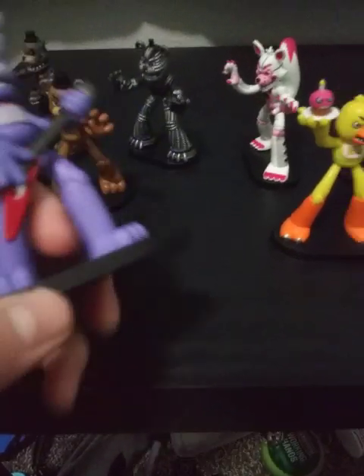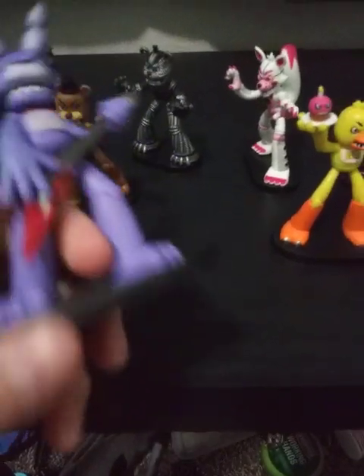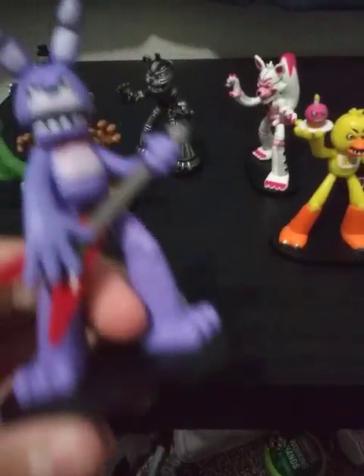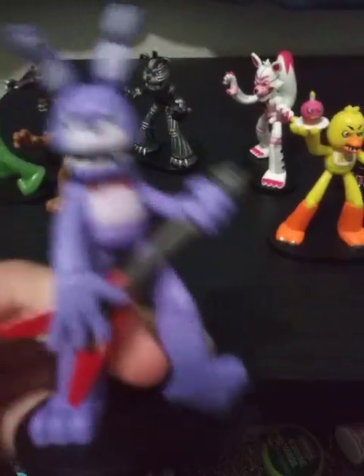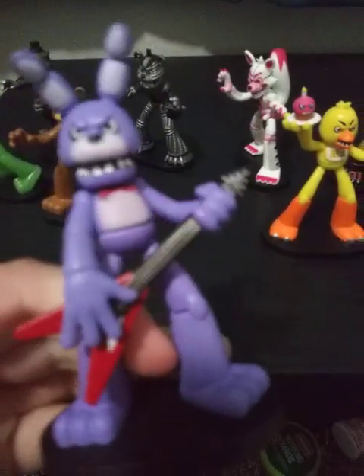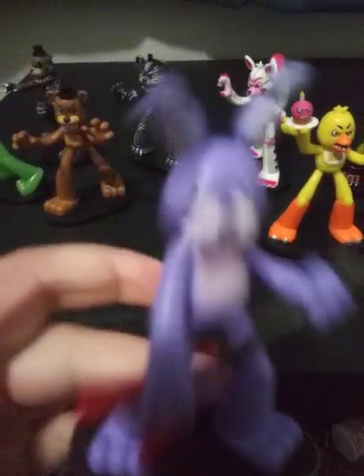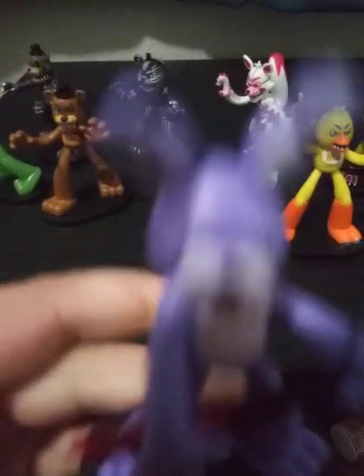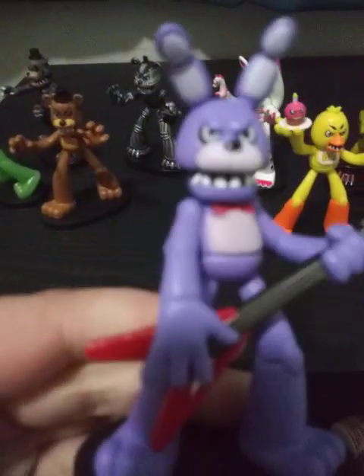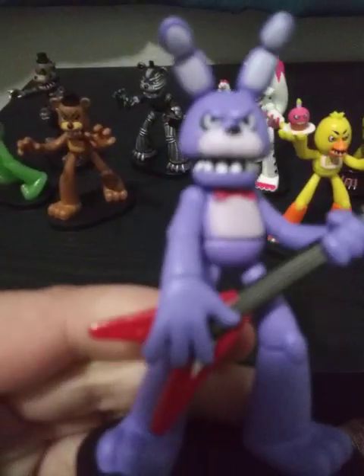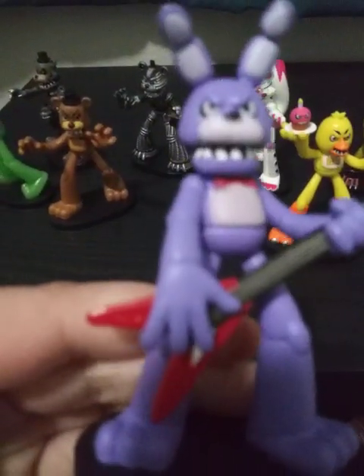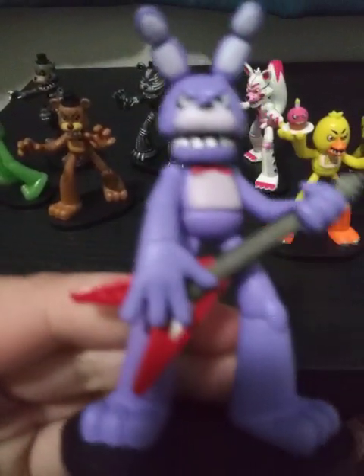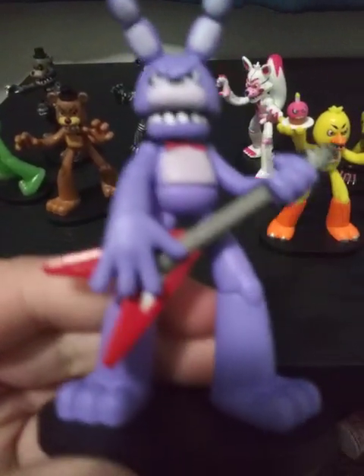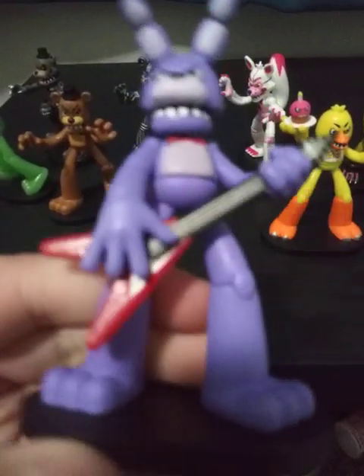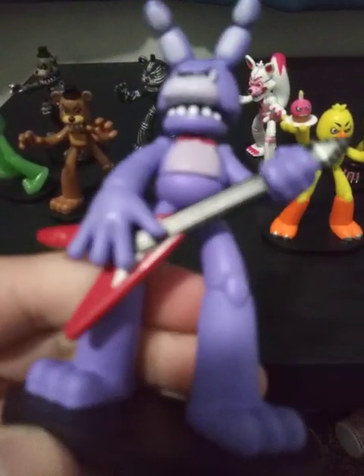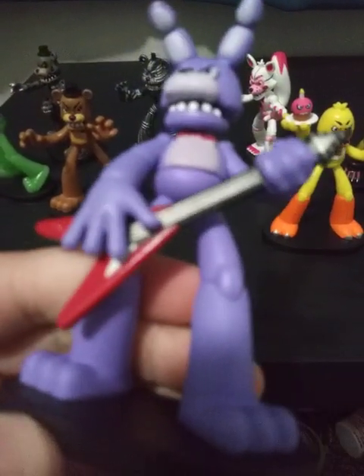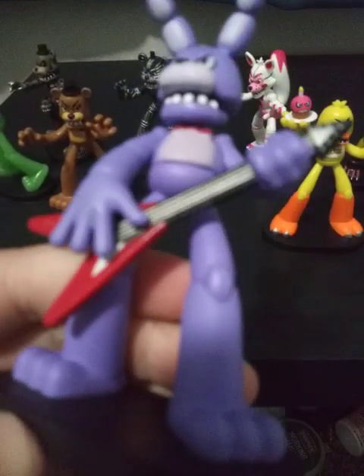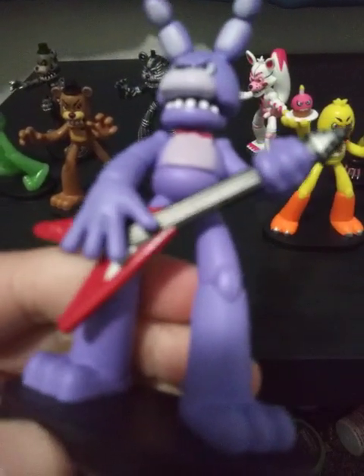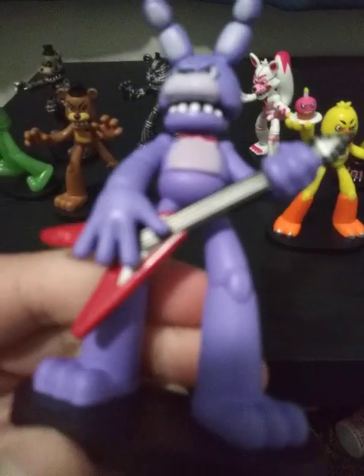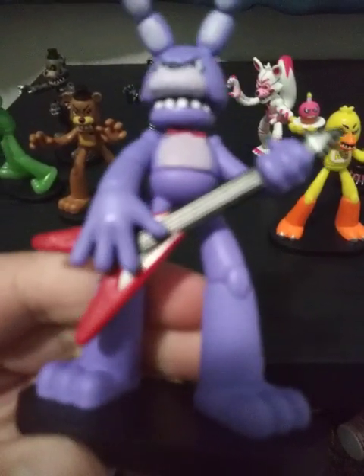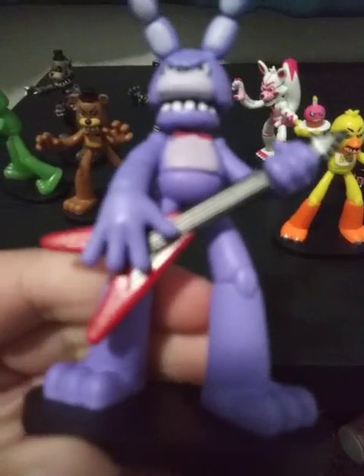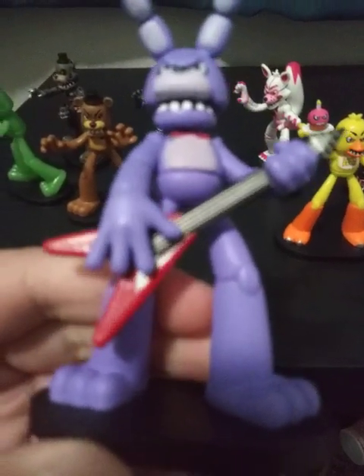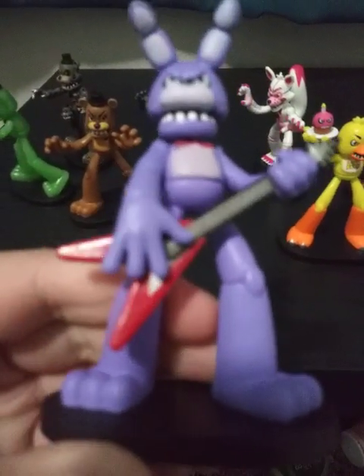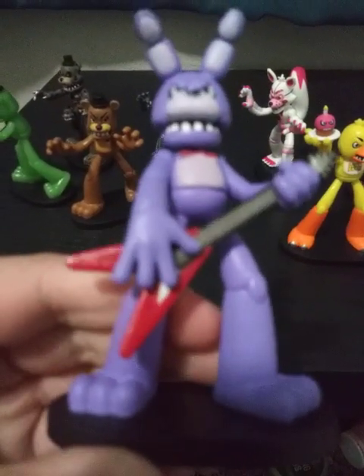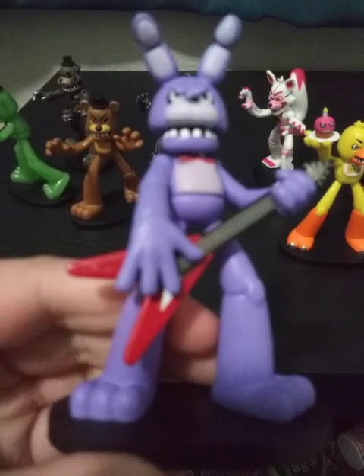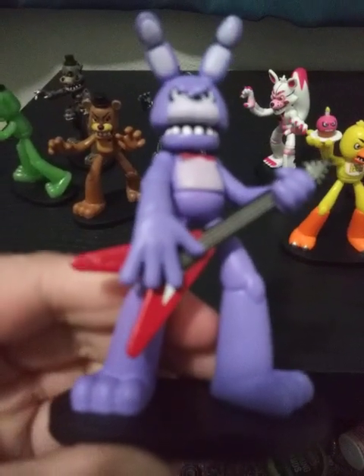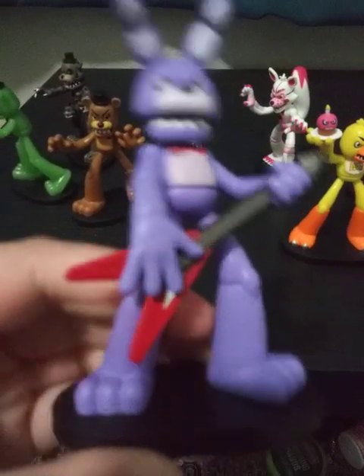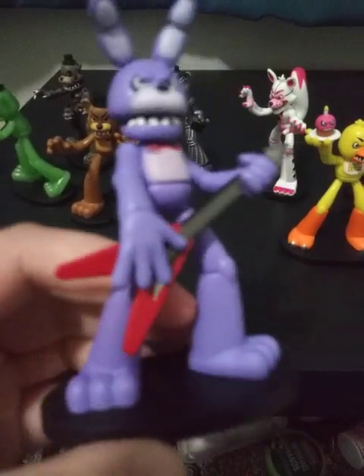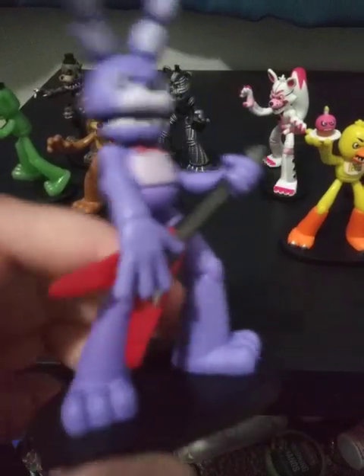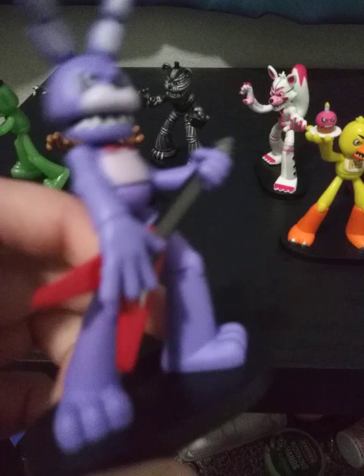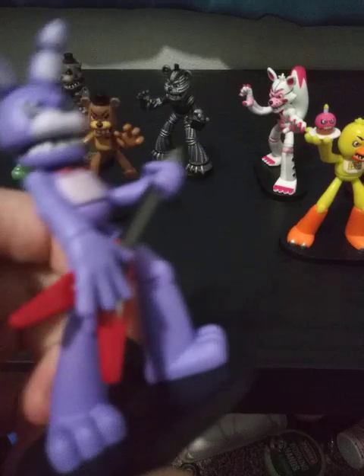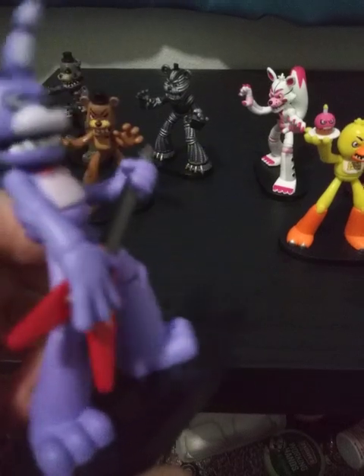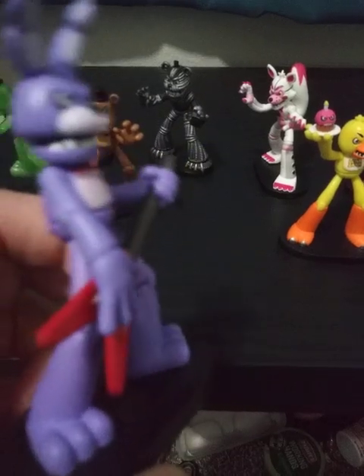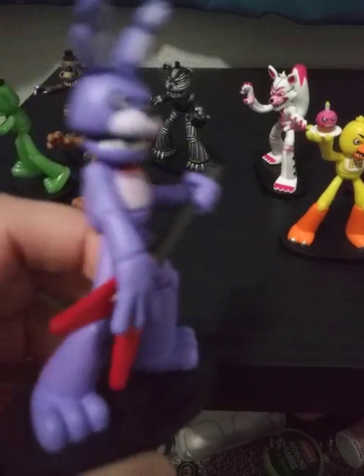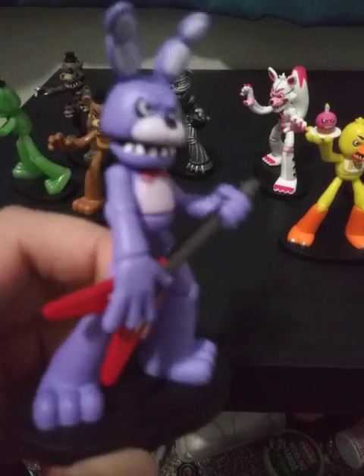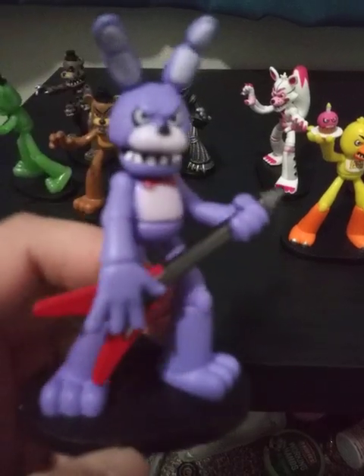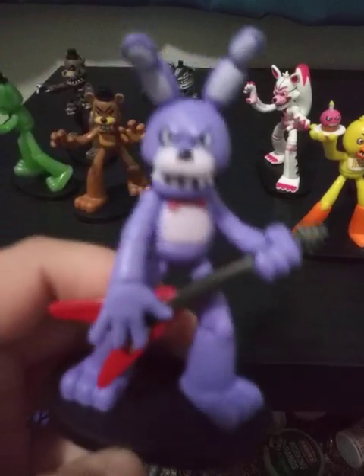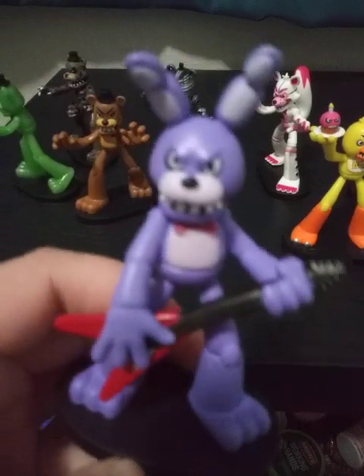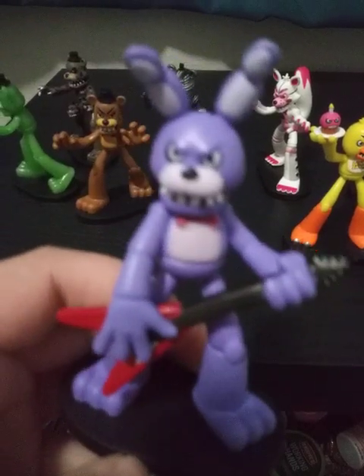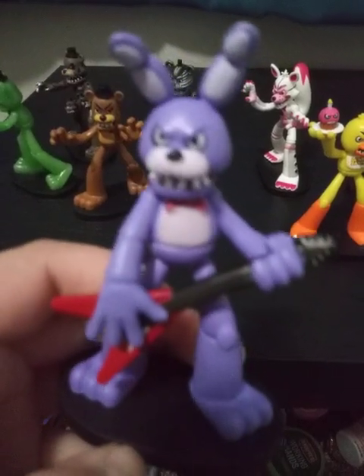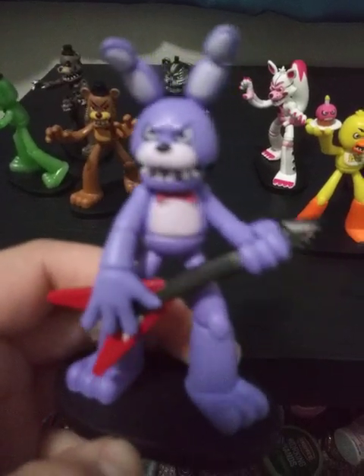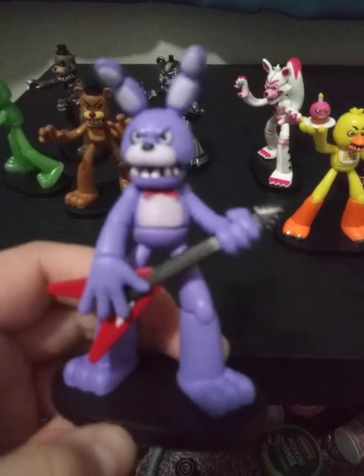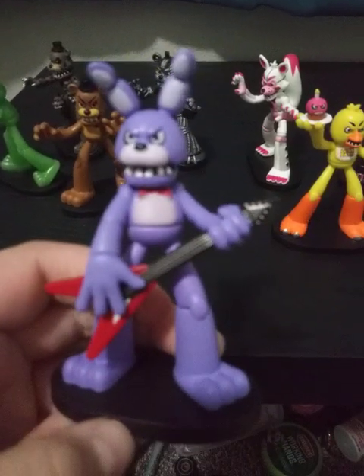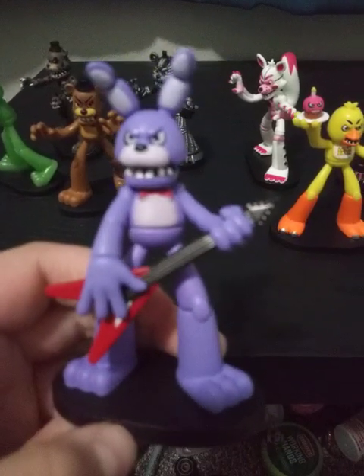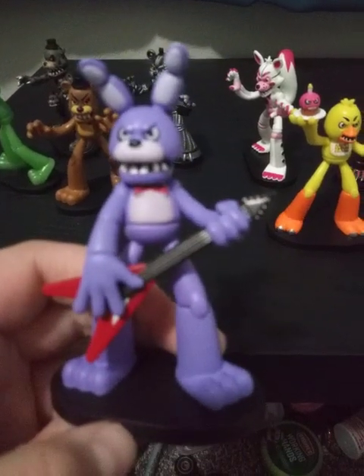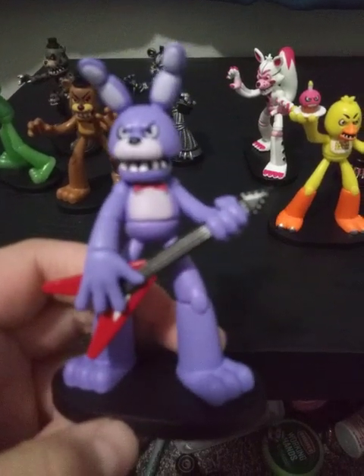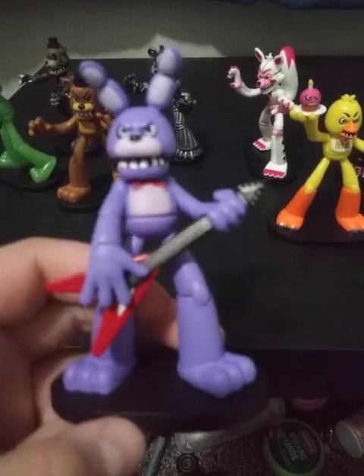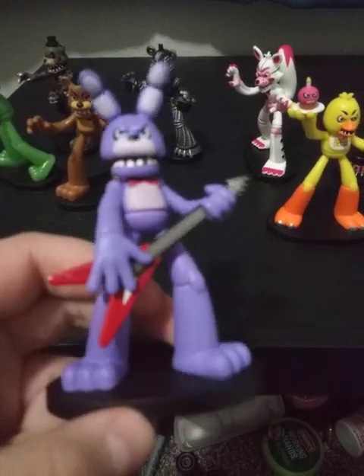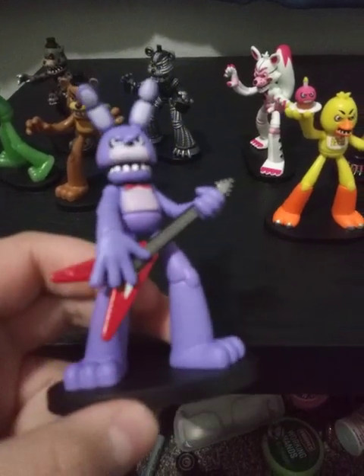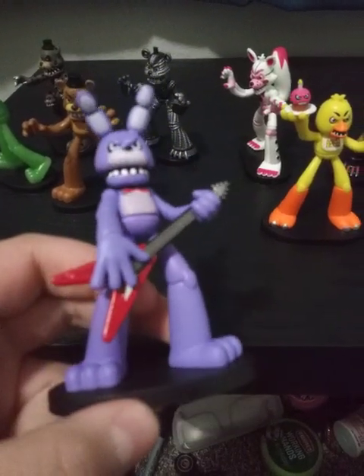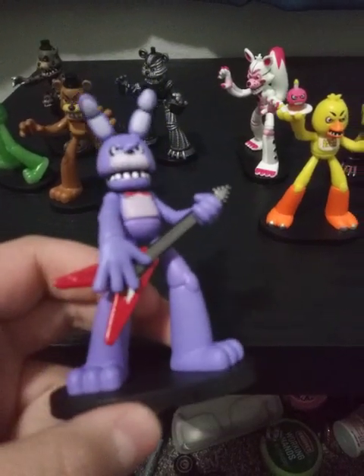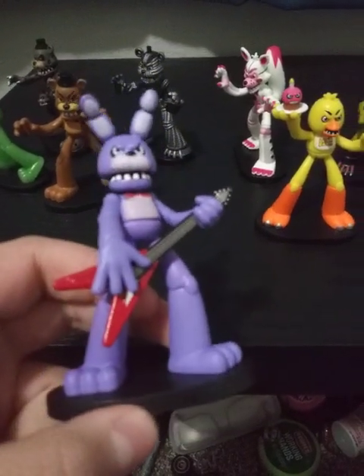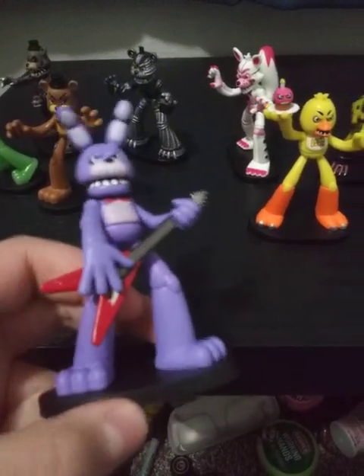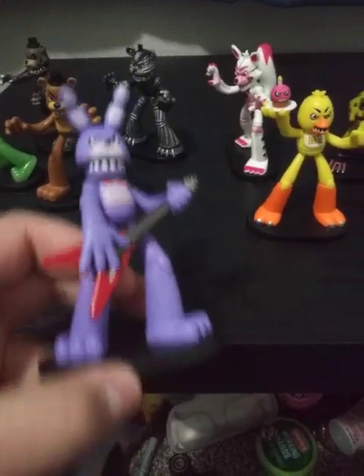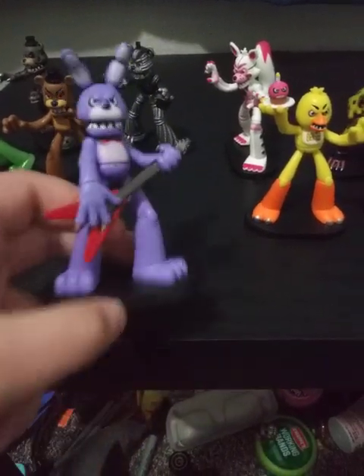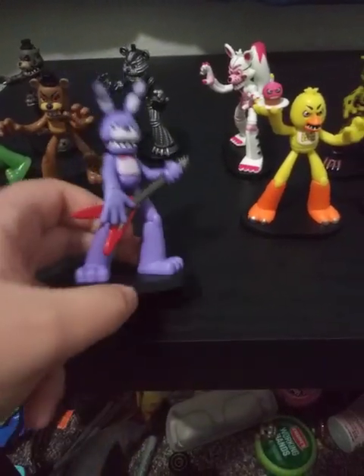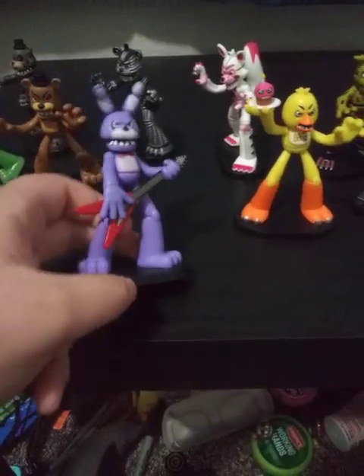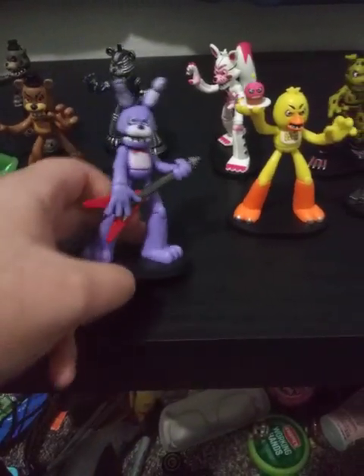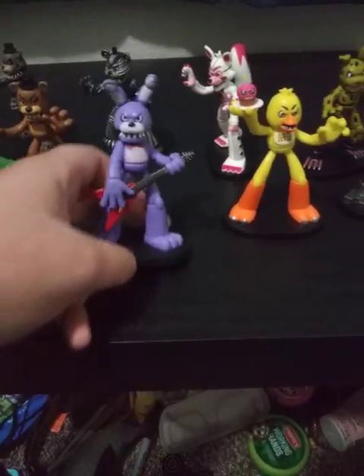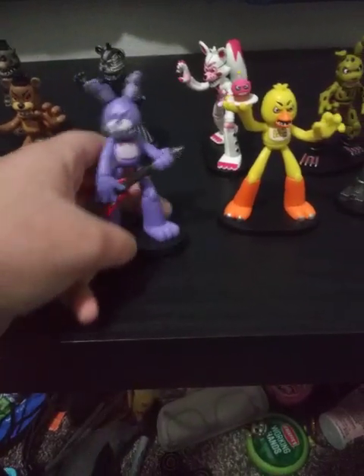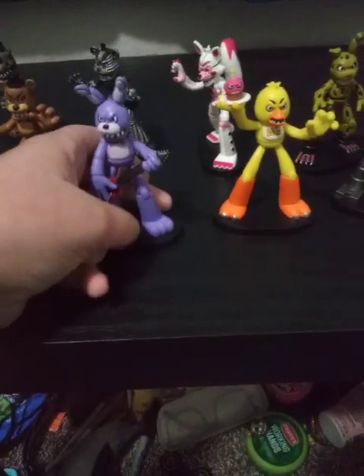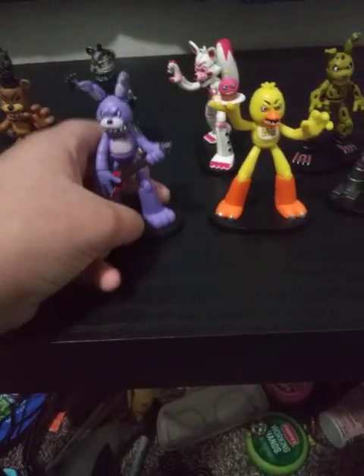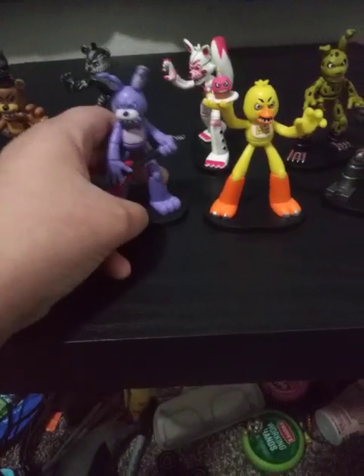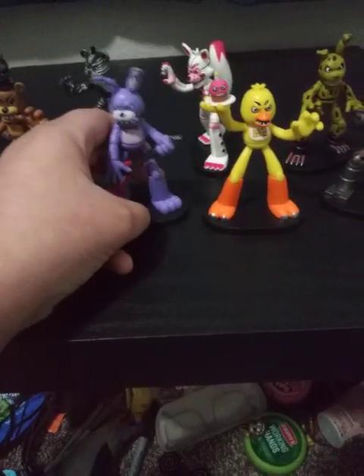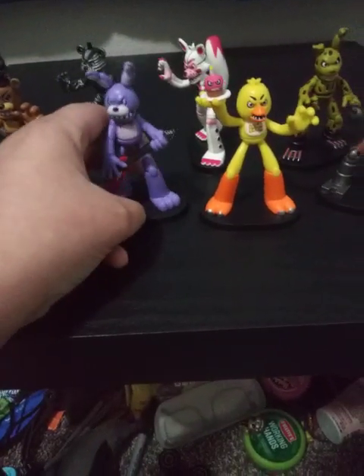So here's Bonnie, using his guitar. No eyebrows — that's good.